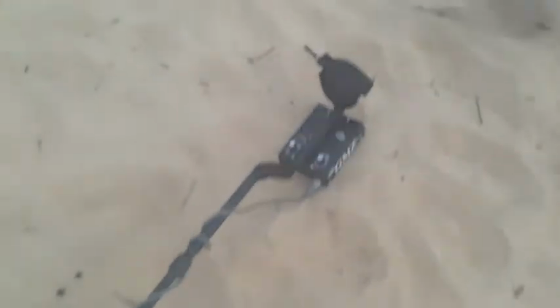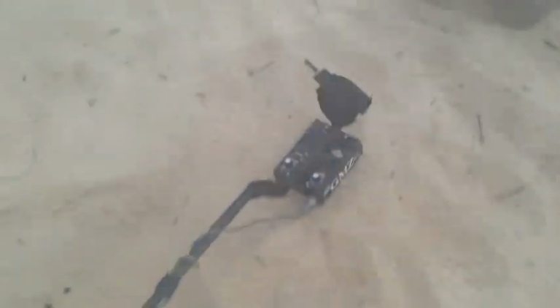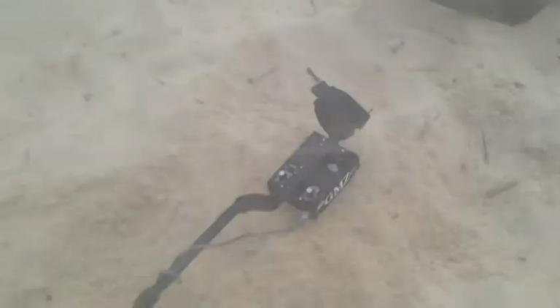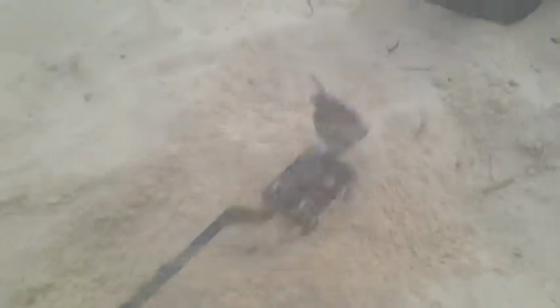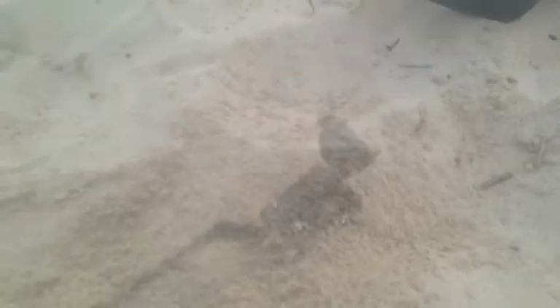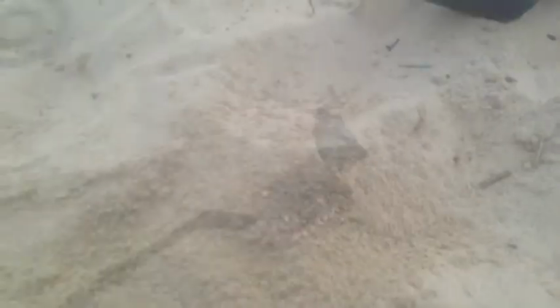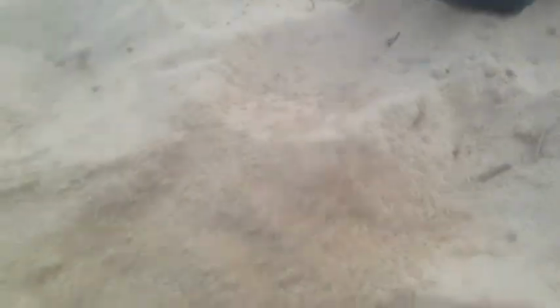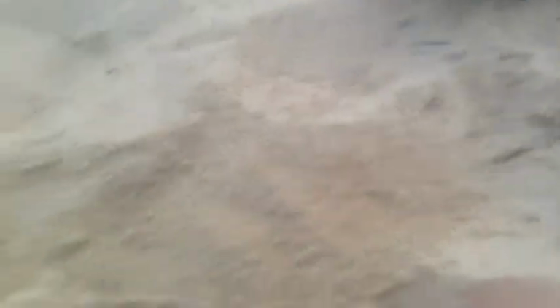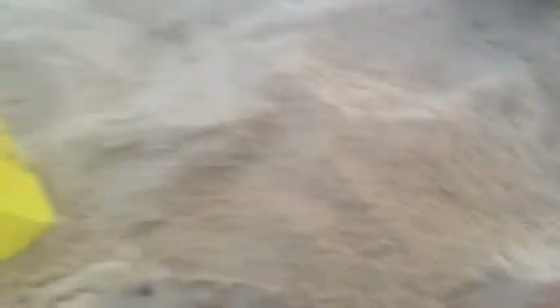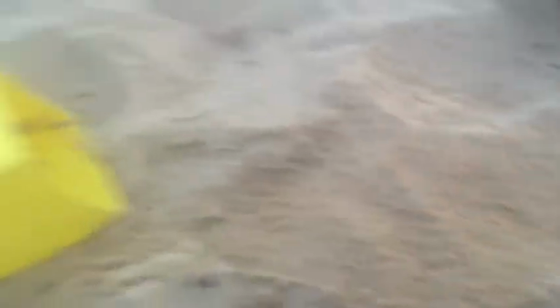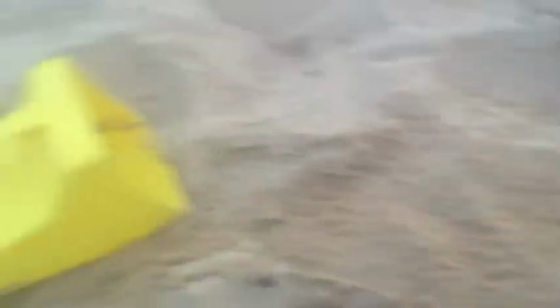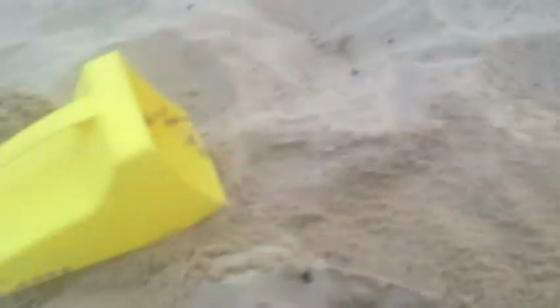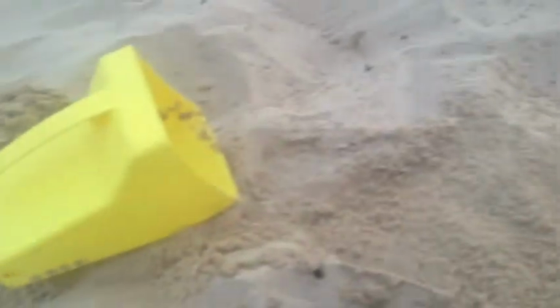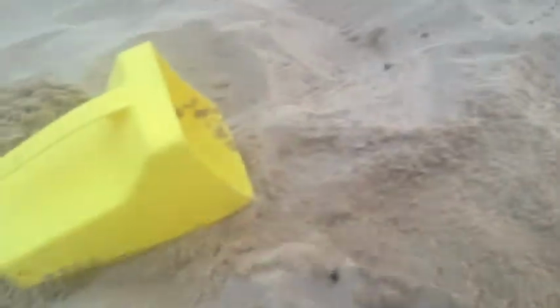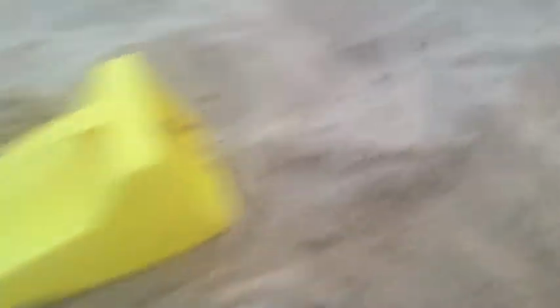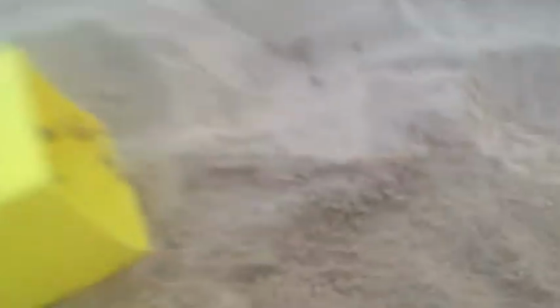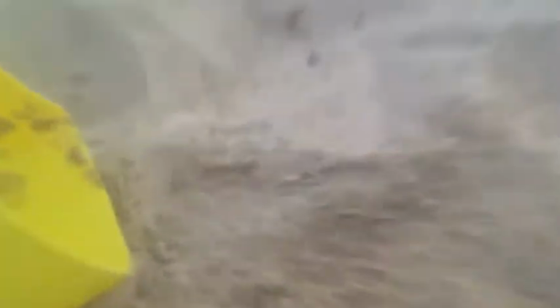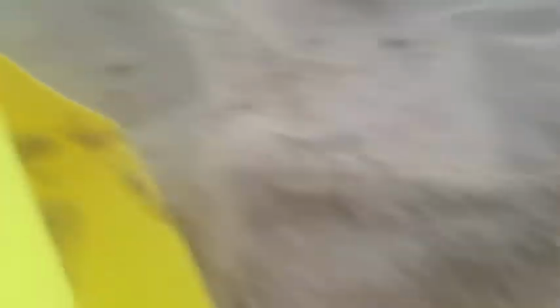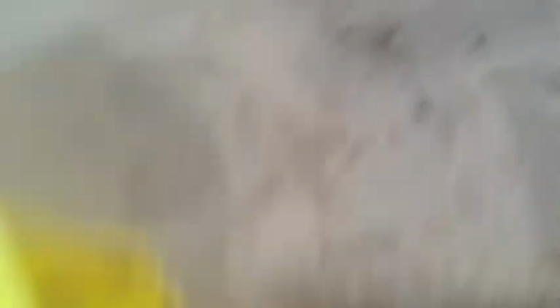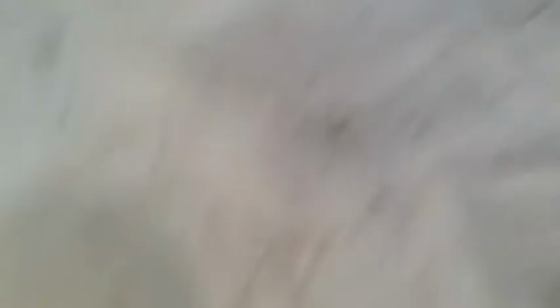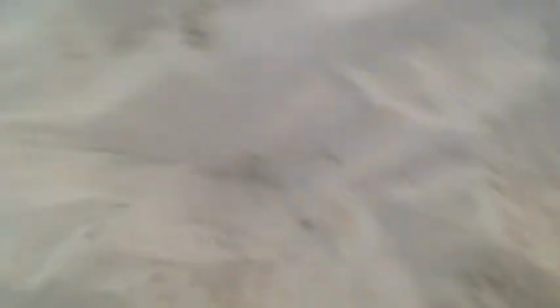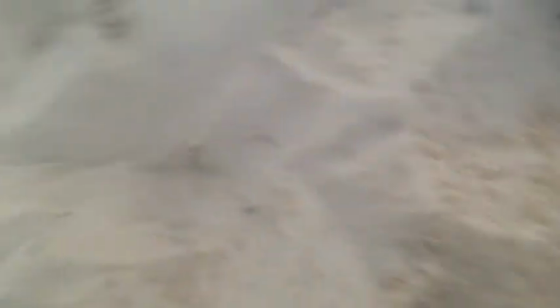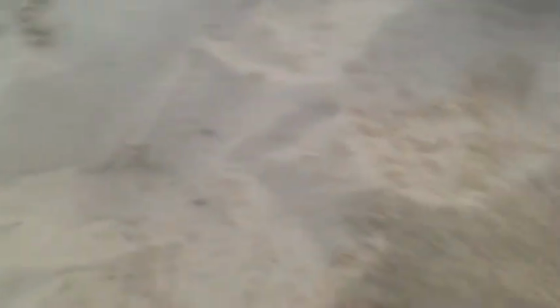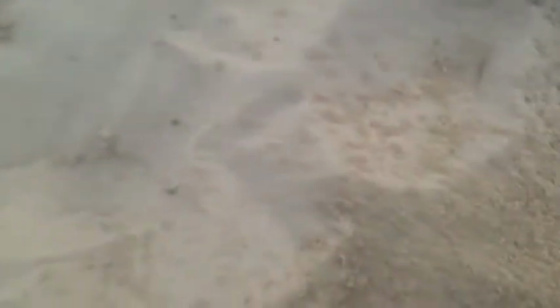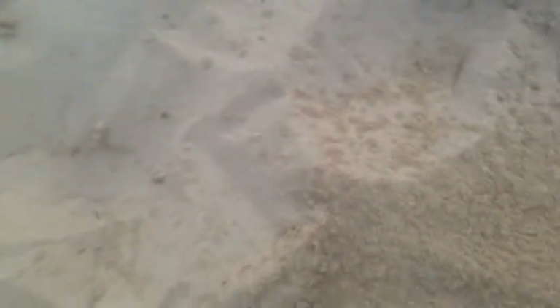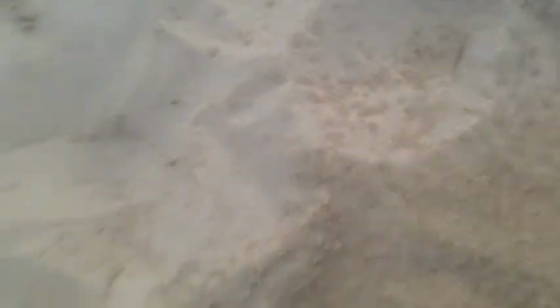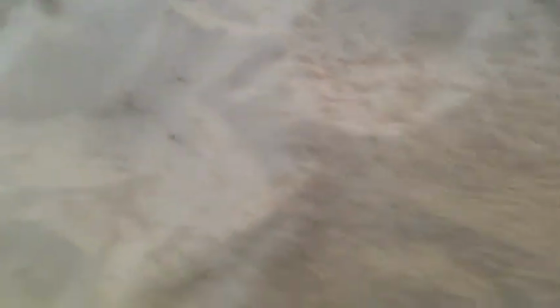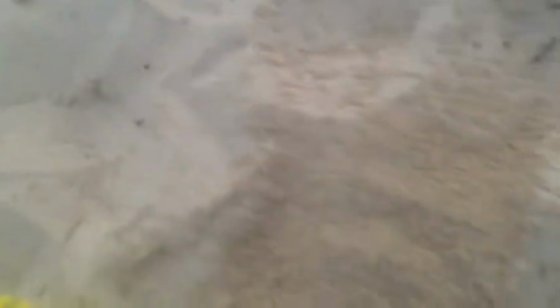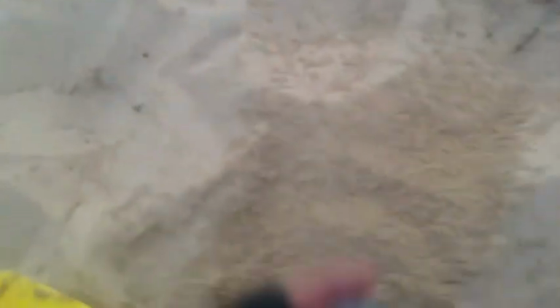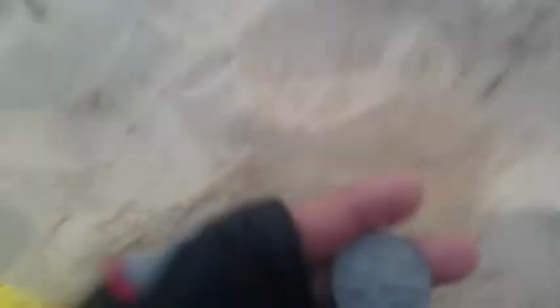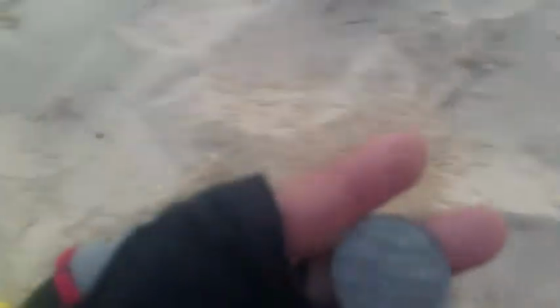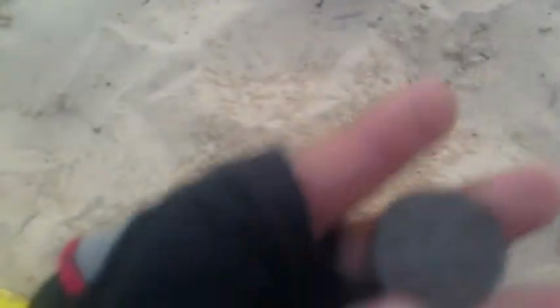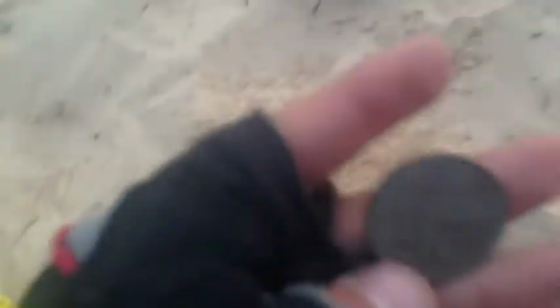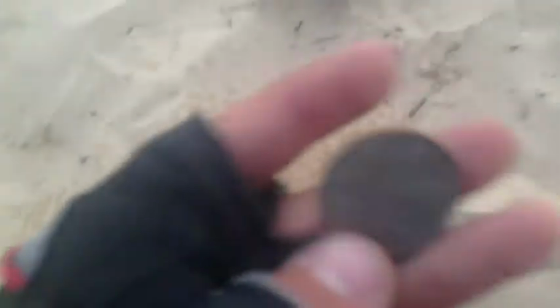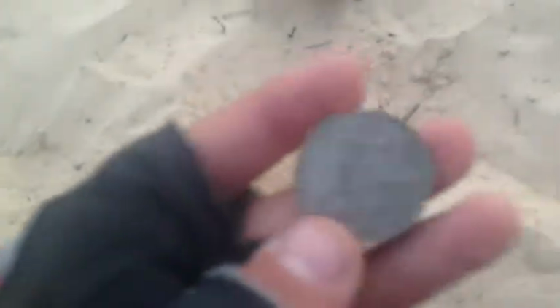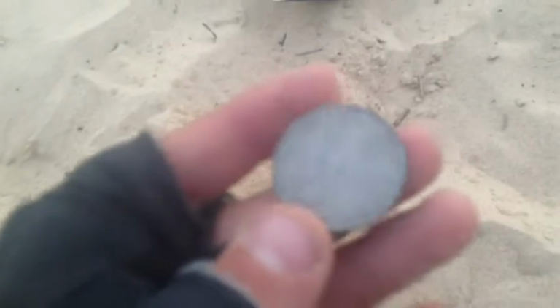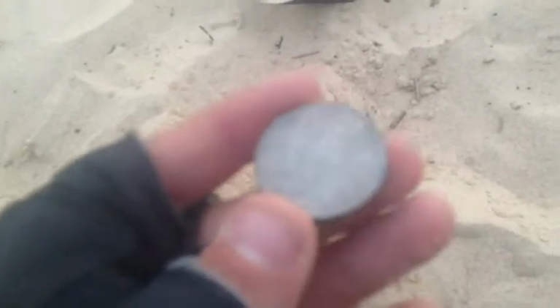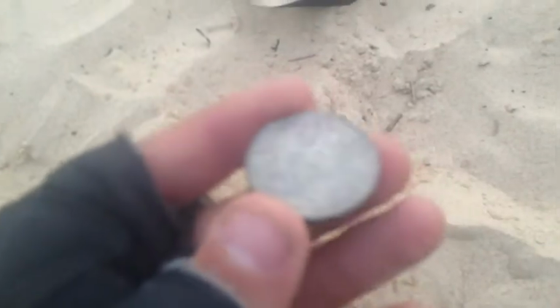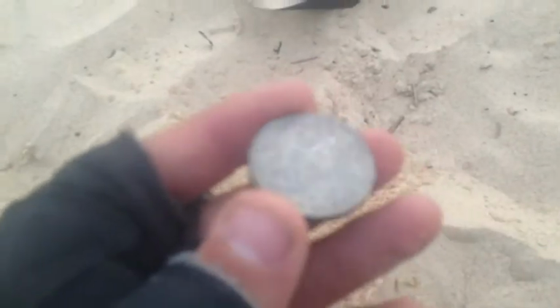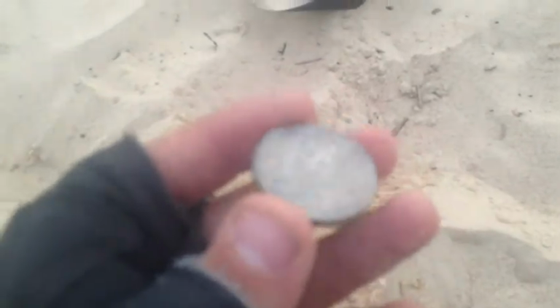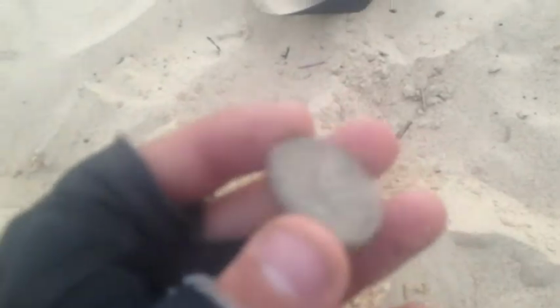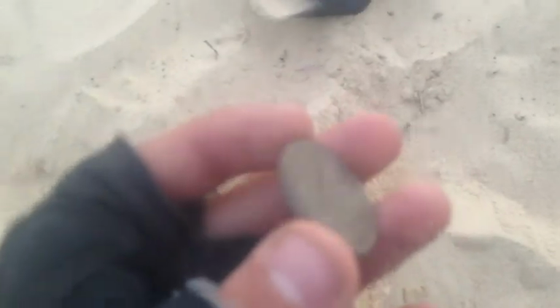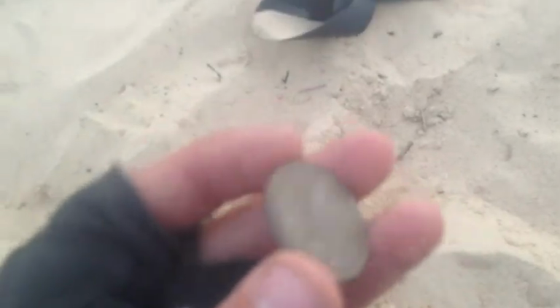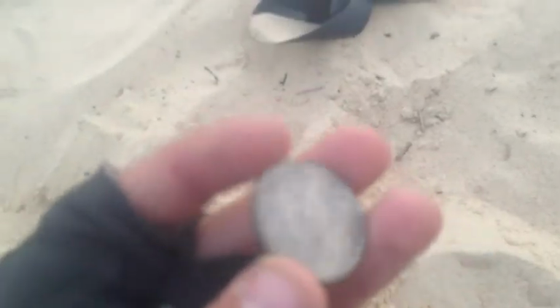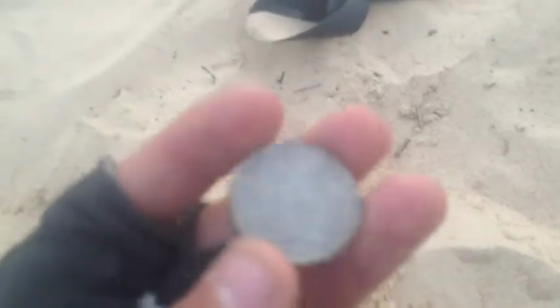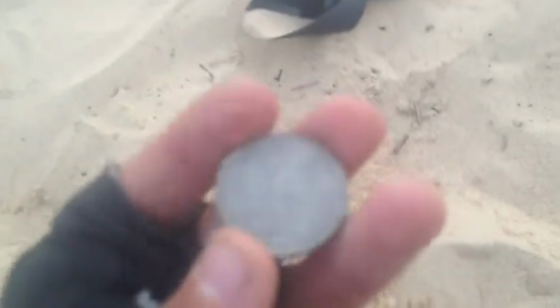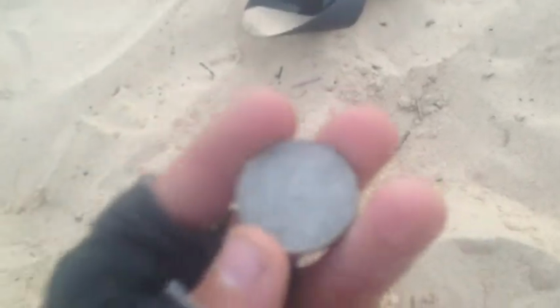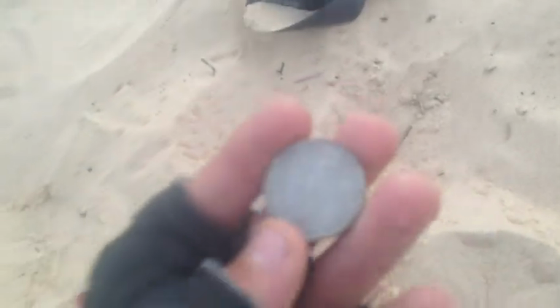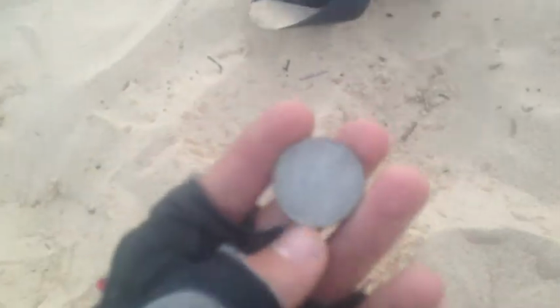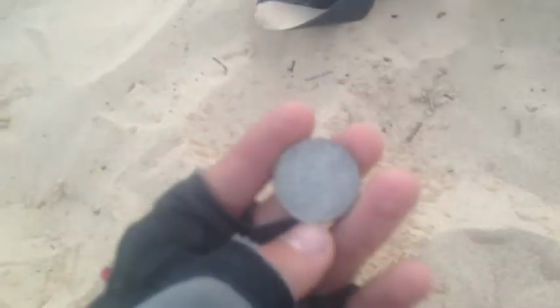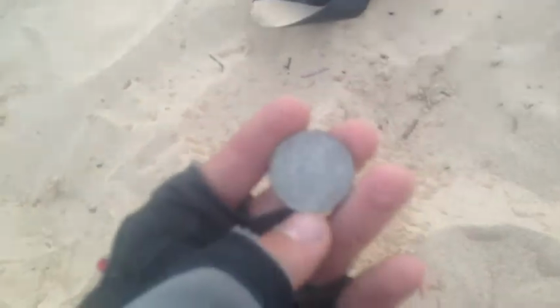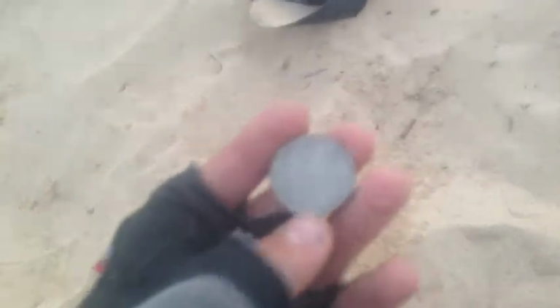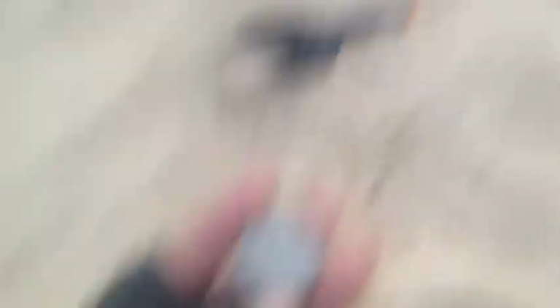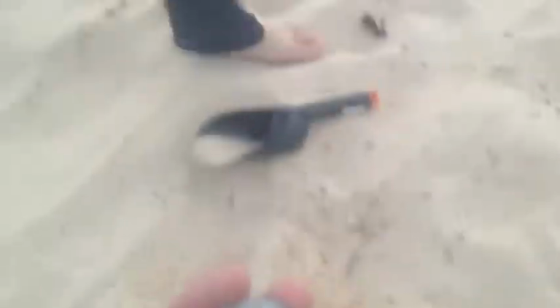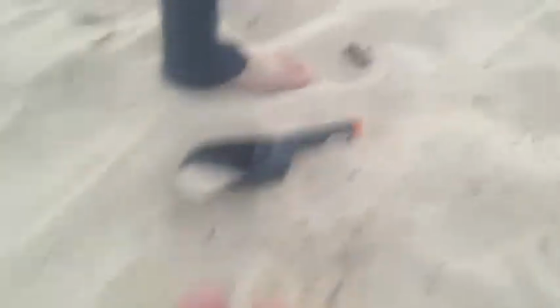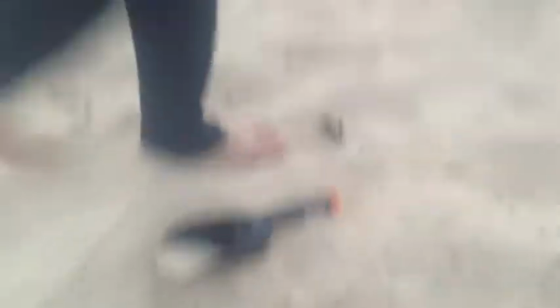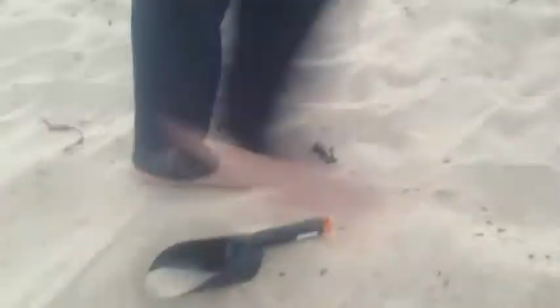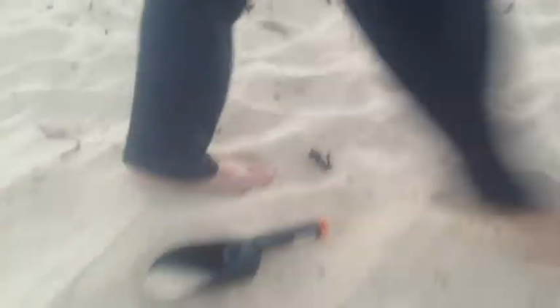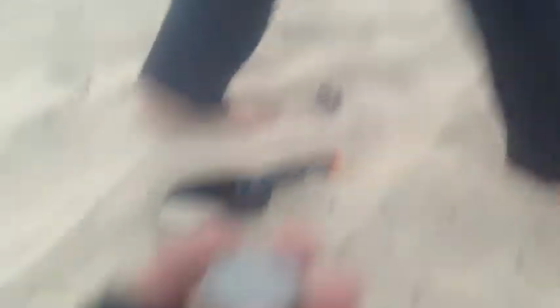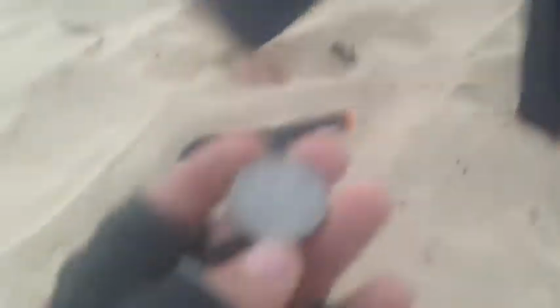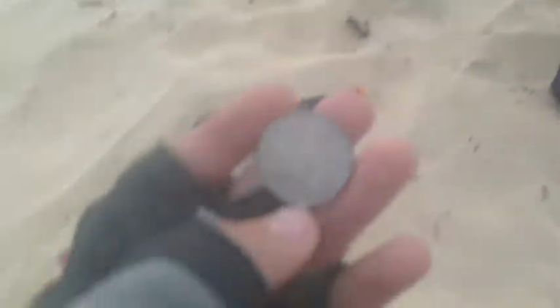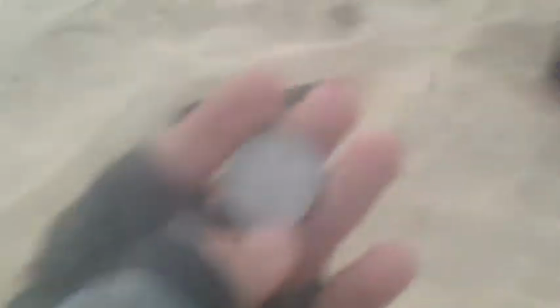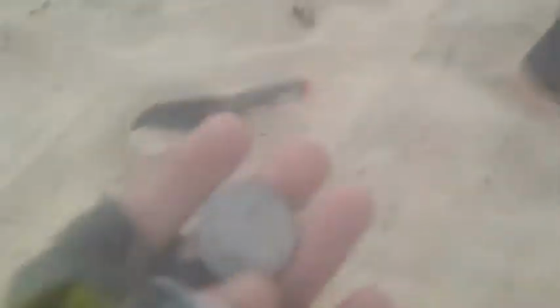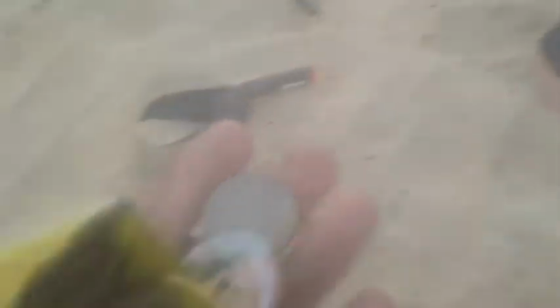Hey guys, we're just metal detecting again and Jake found another 20 cent with his Bounty Hunter, so cool.